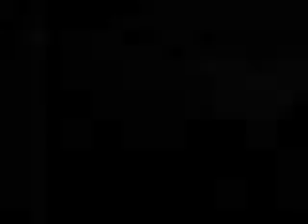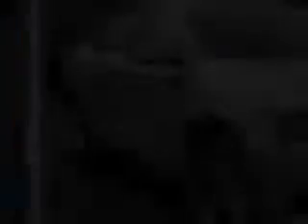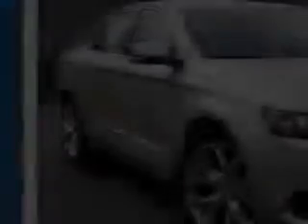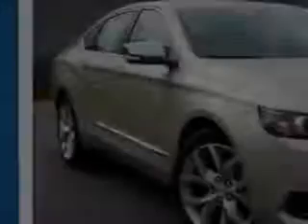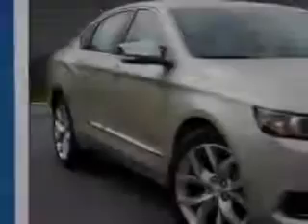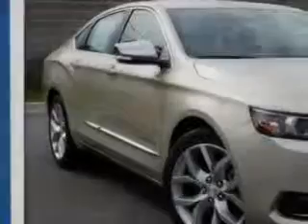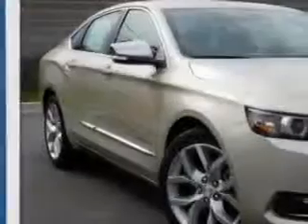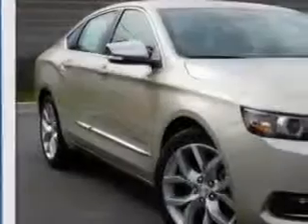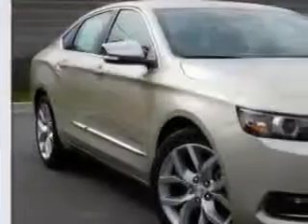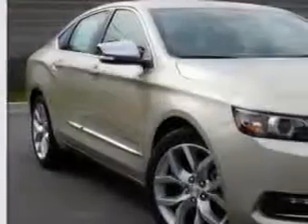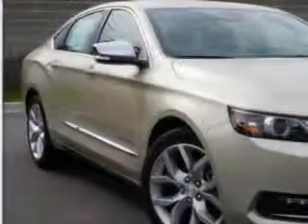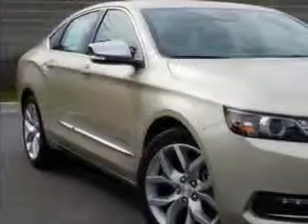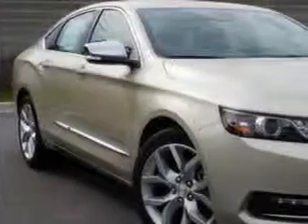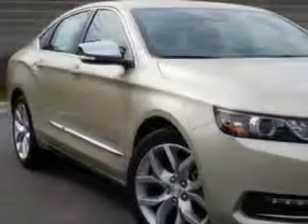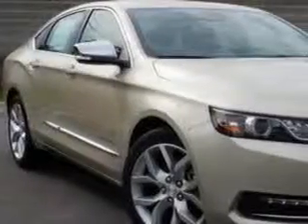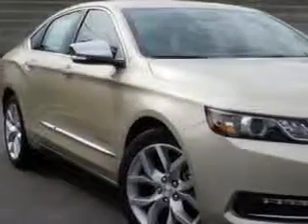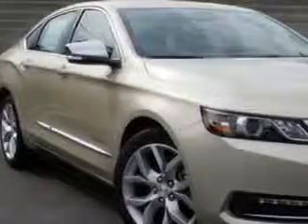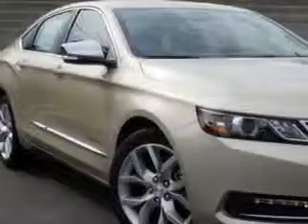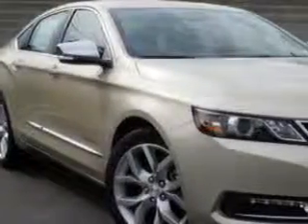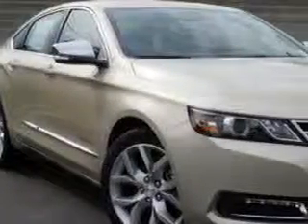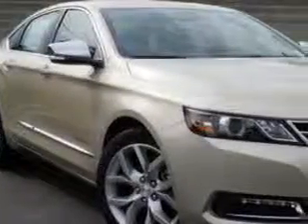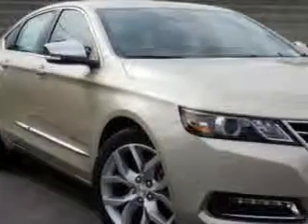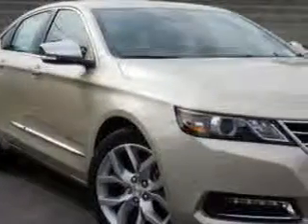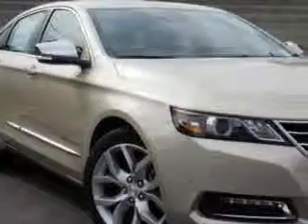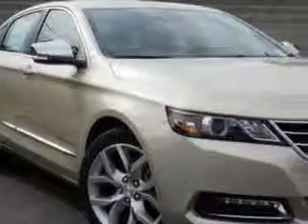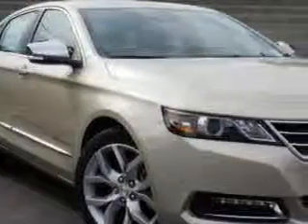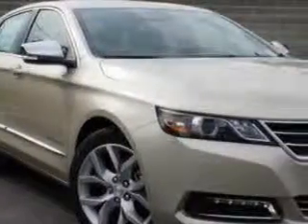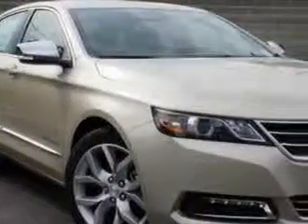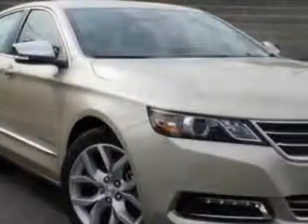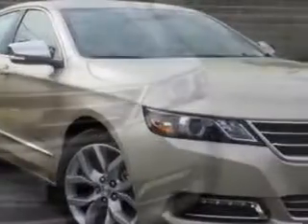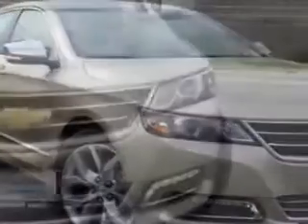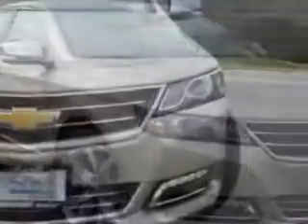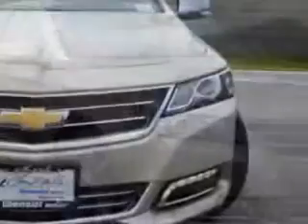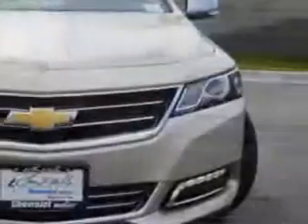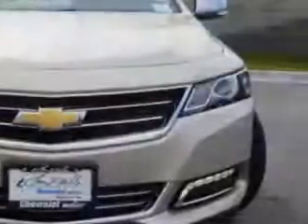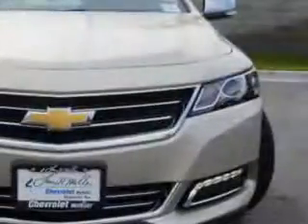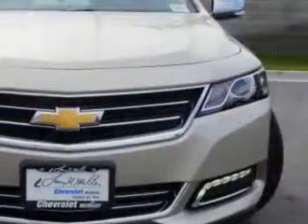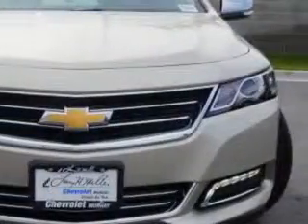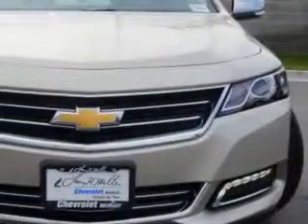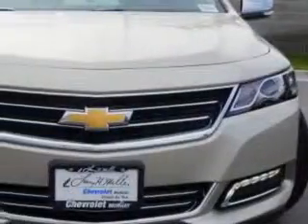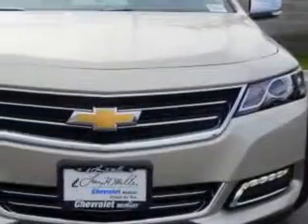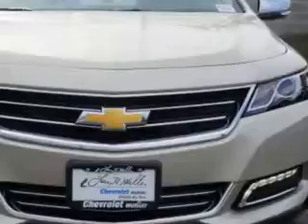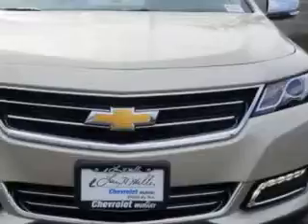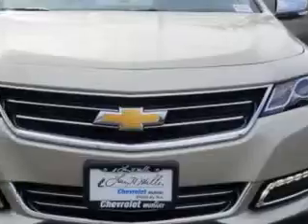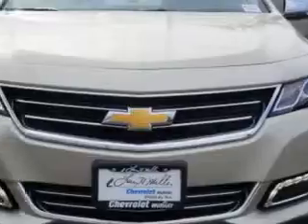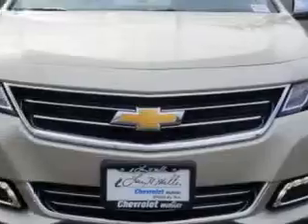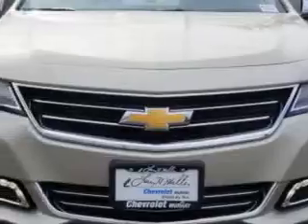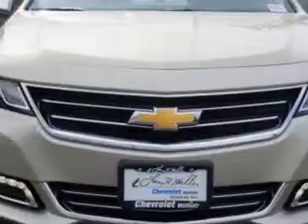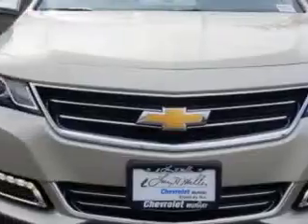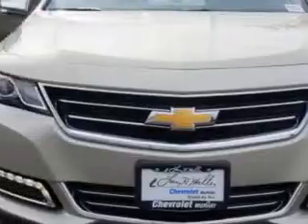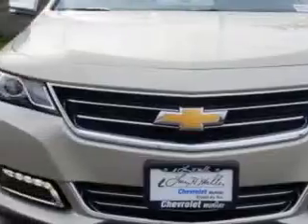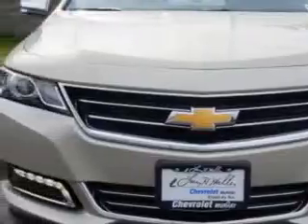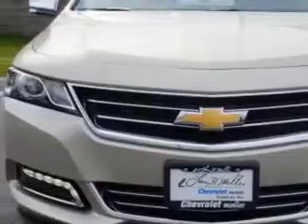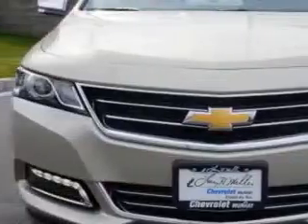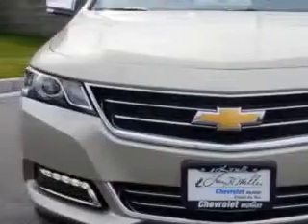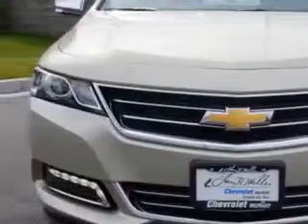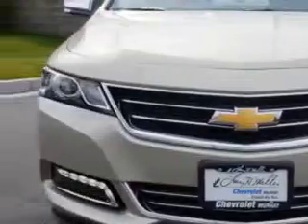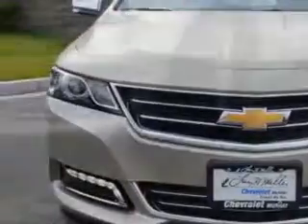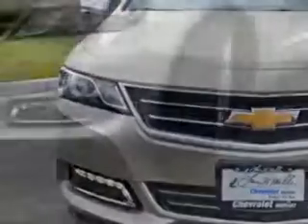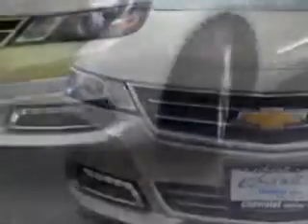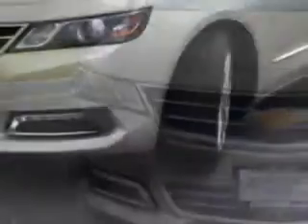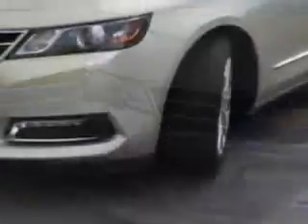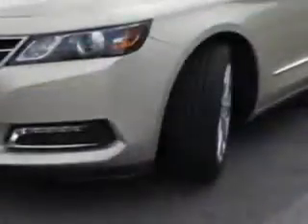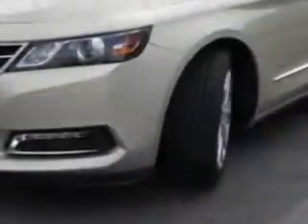Check out the Champagne CIL 2014 Chevrolet Impala Sedan LTZ, equipped with a 4-cylinder engine and an automatic transmission.